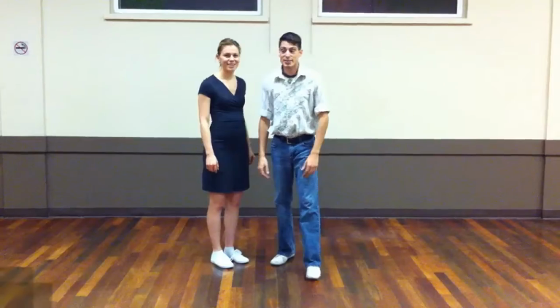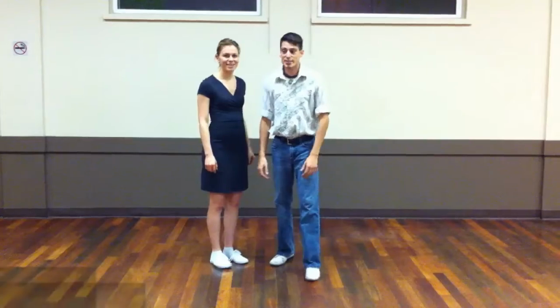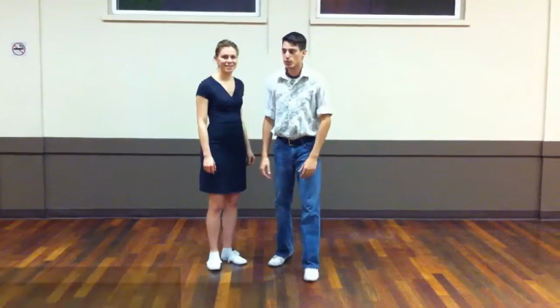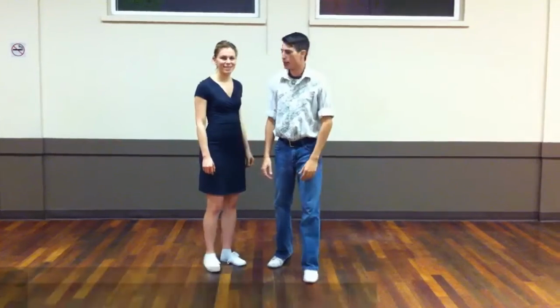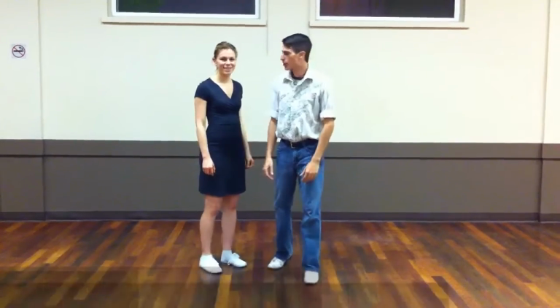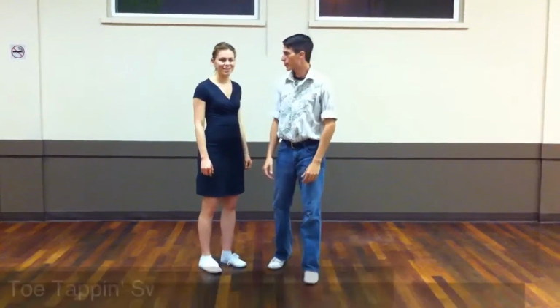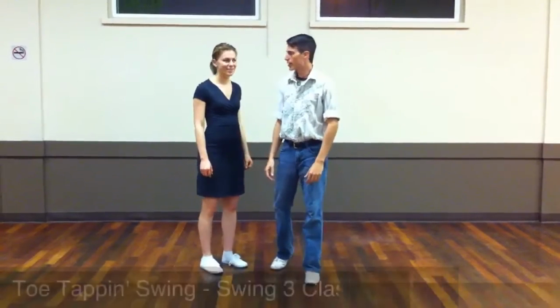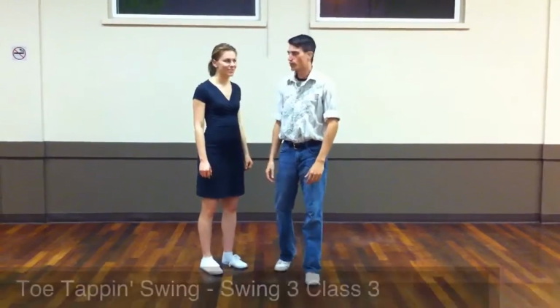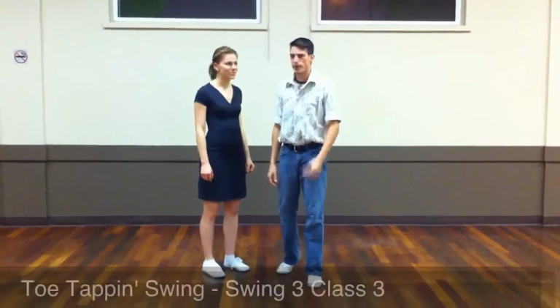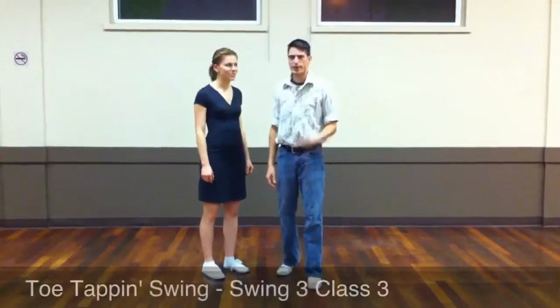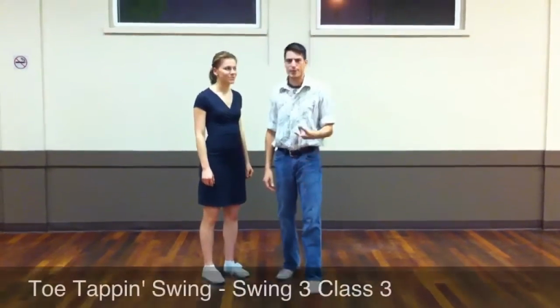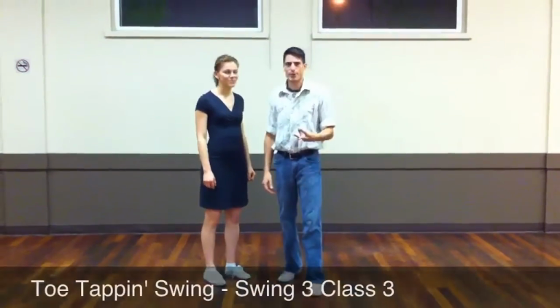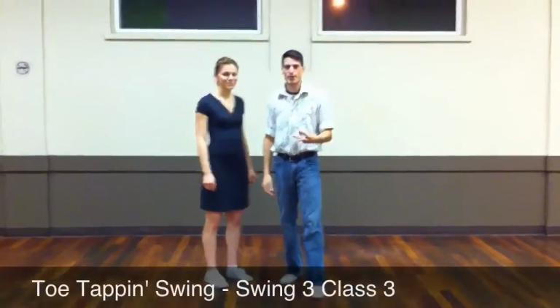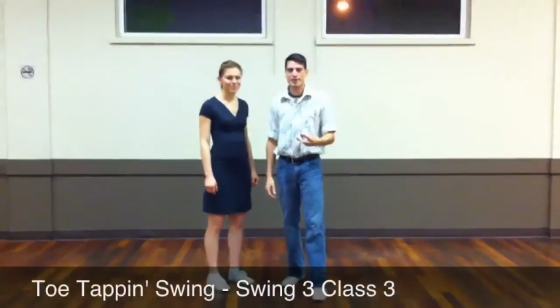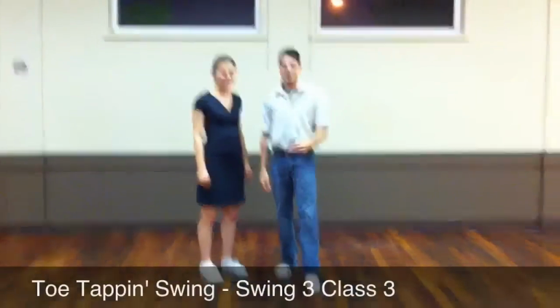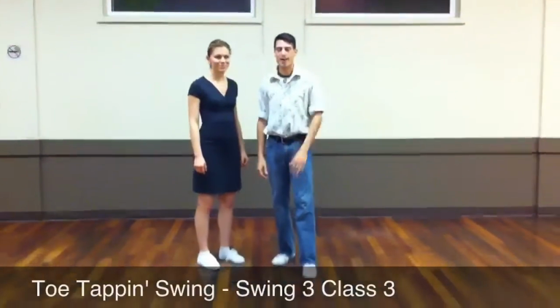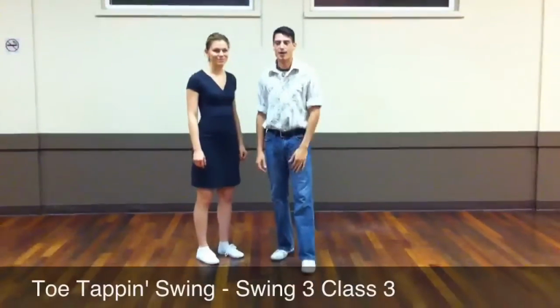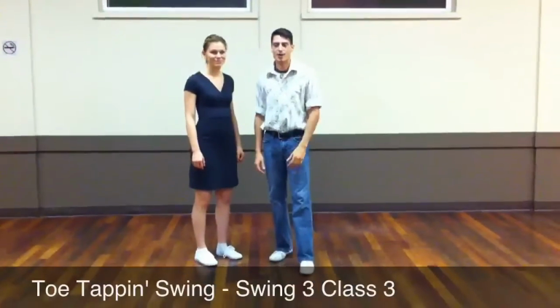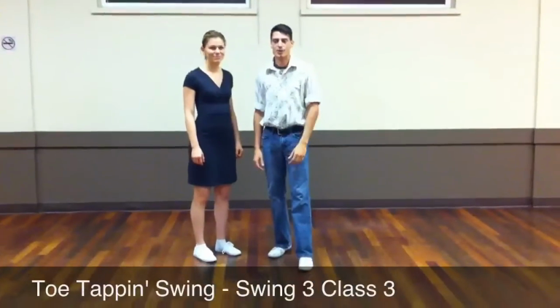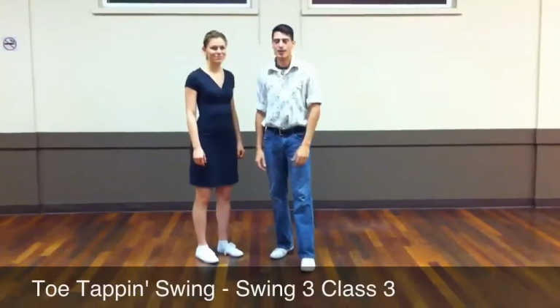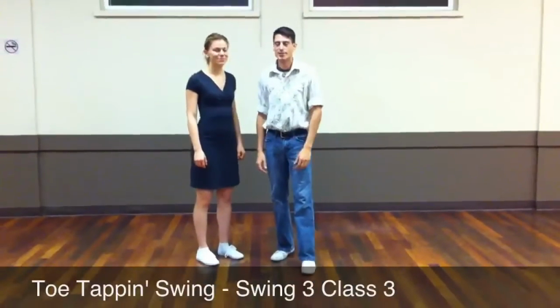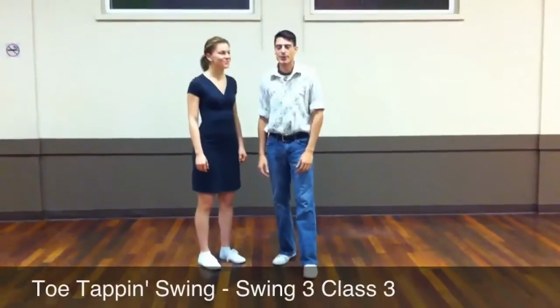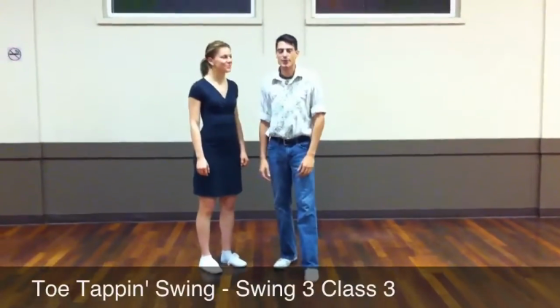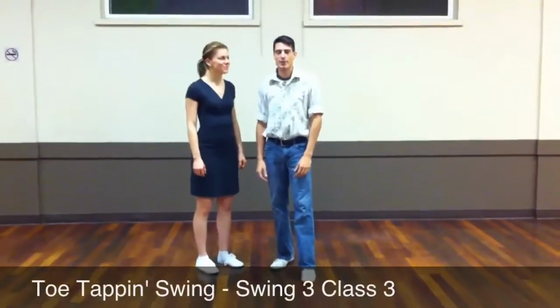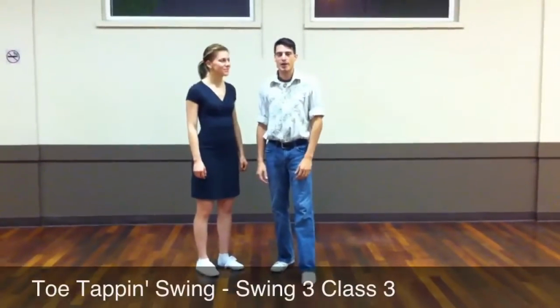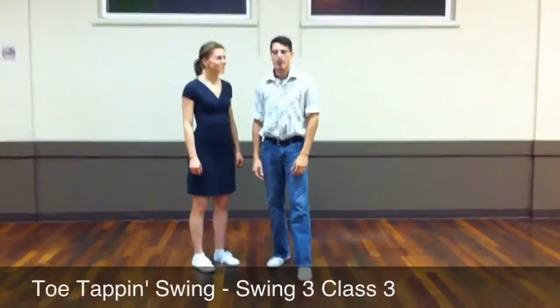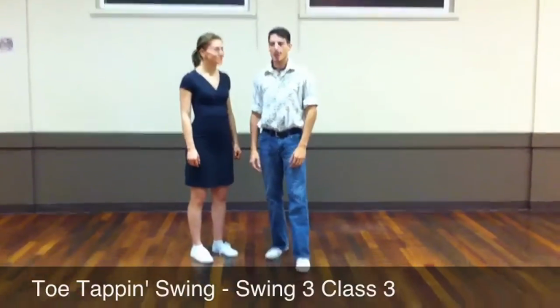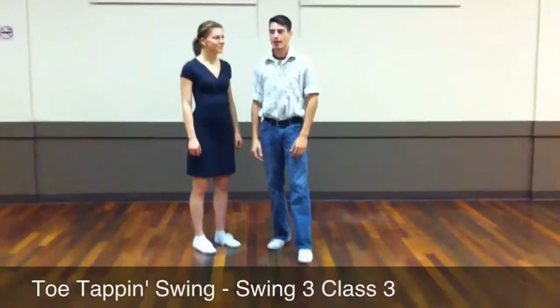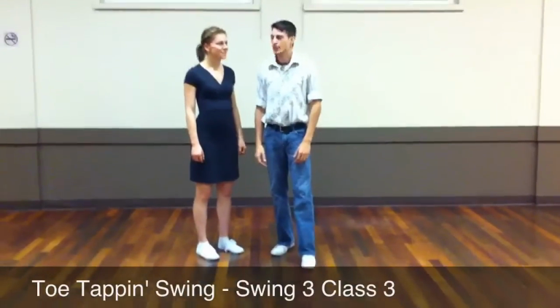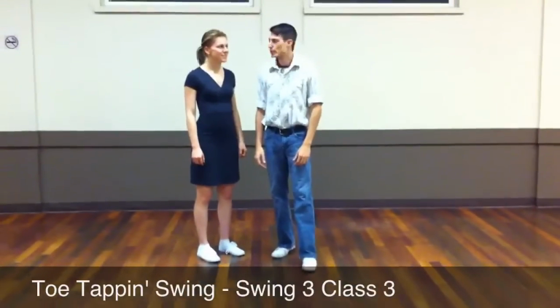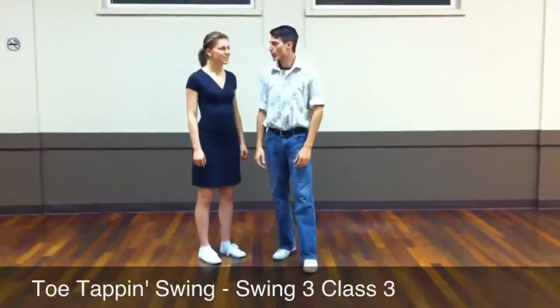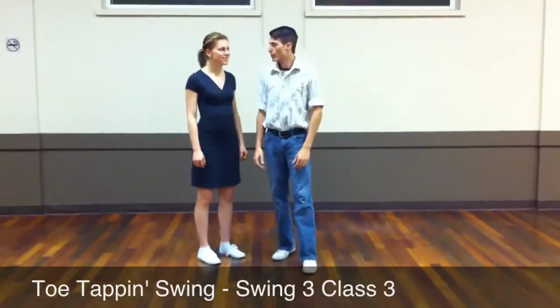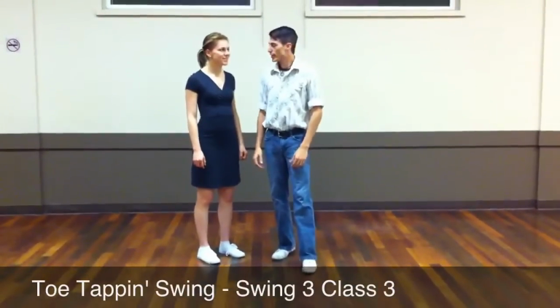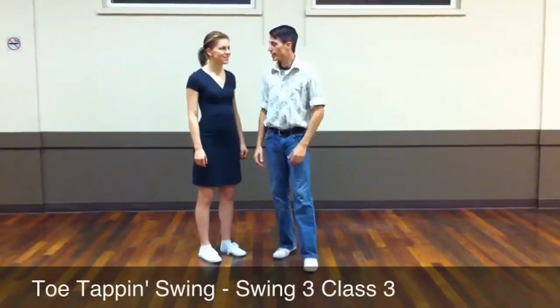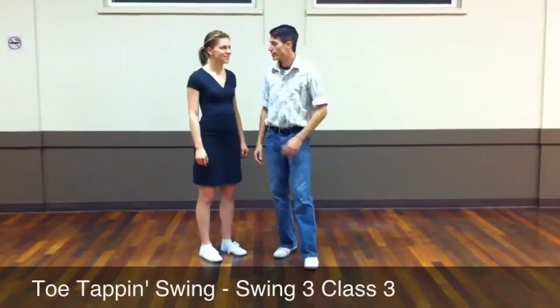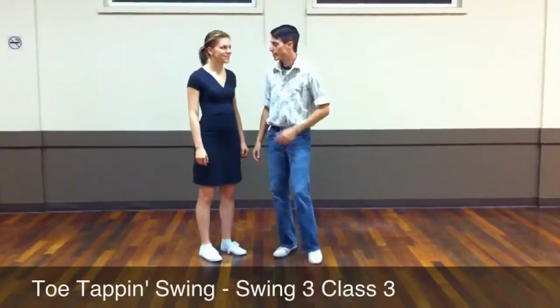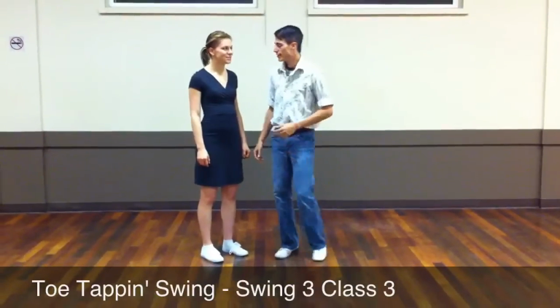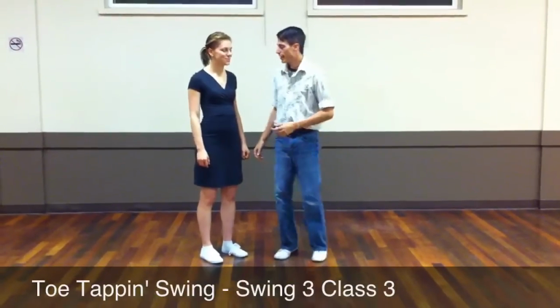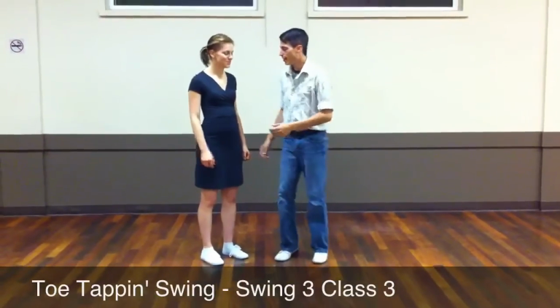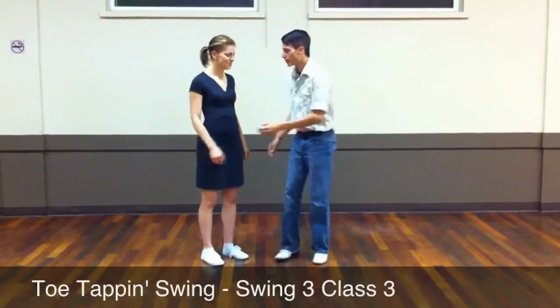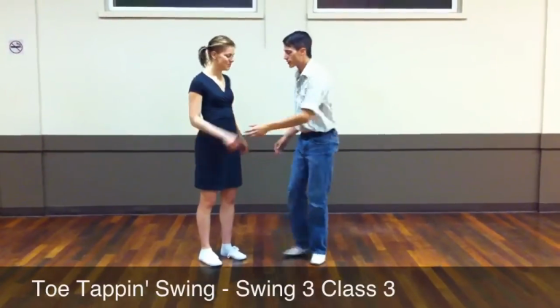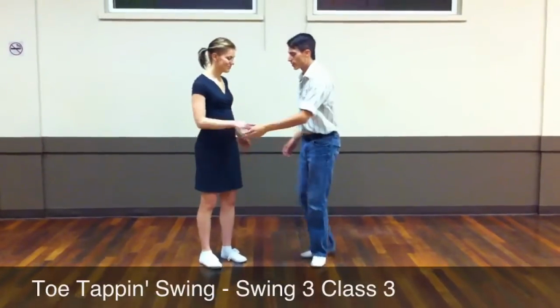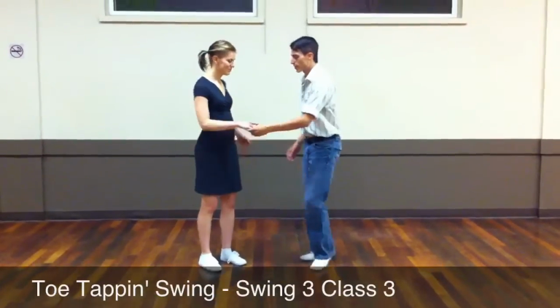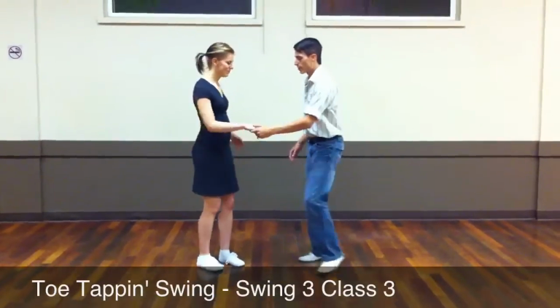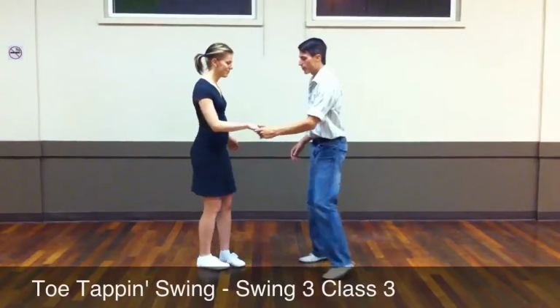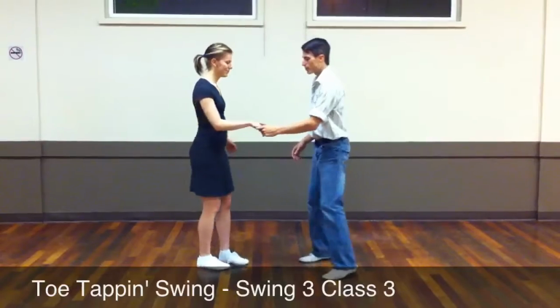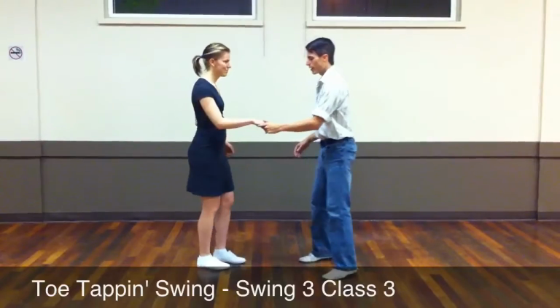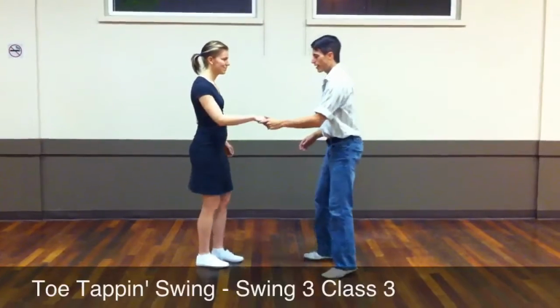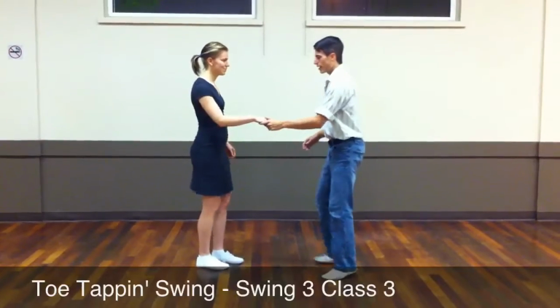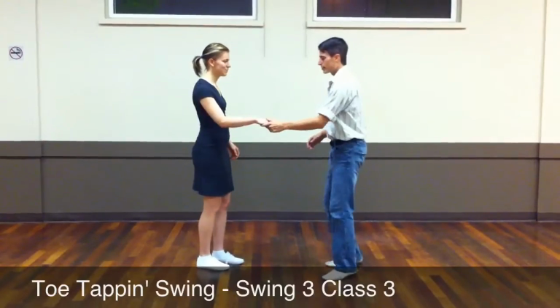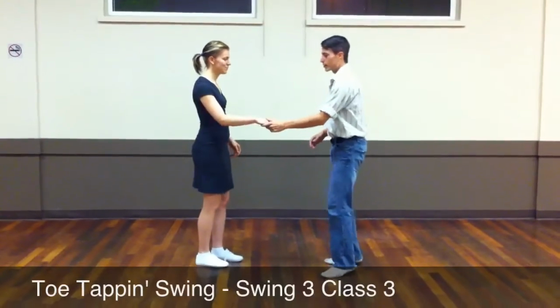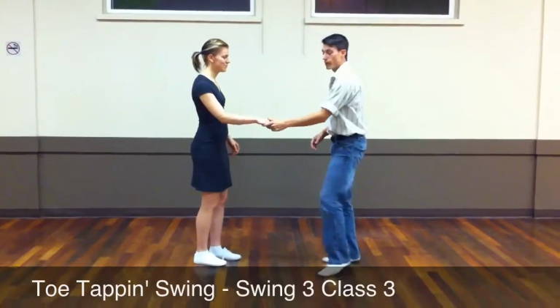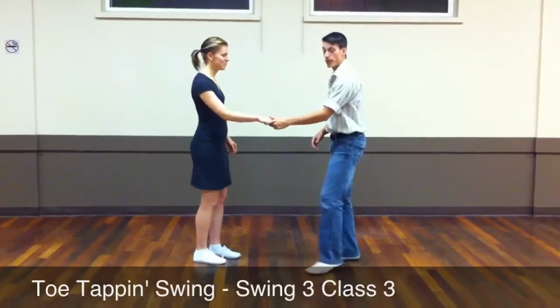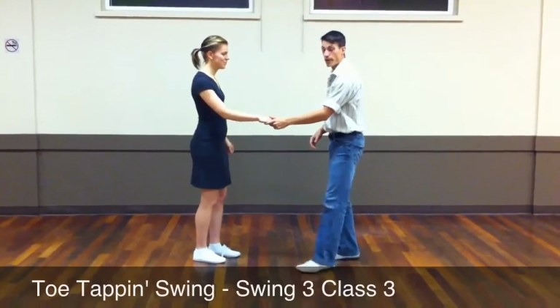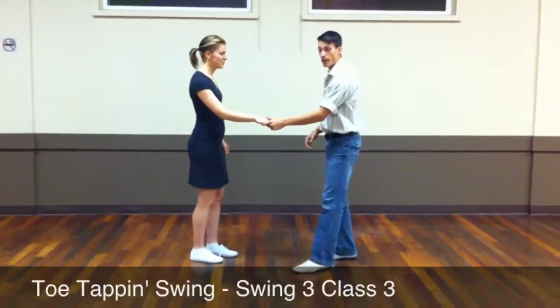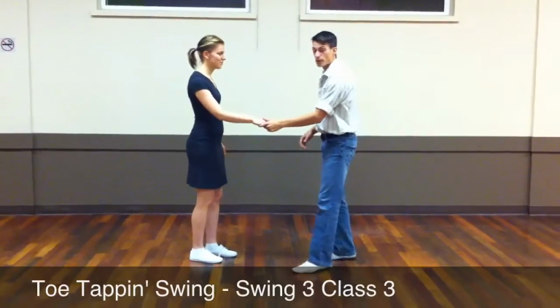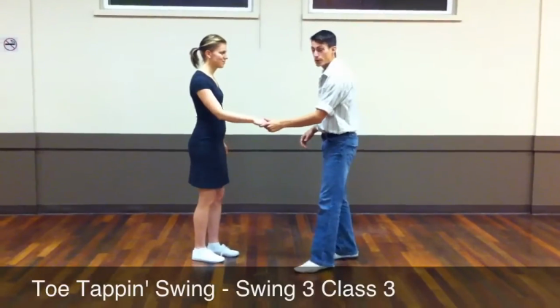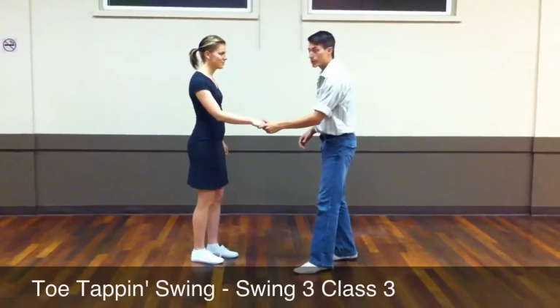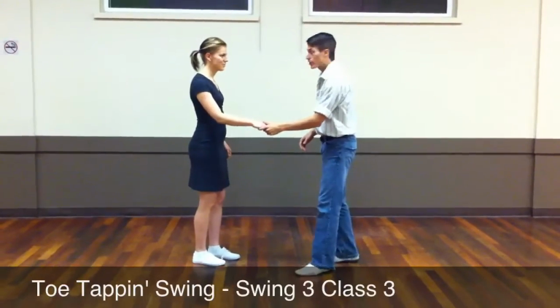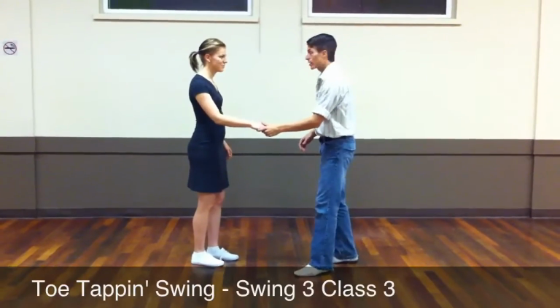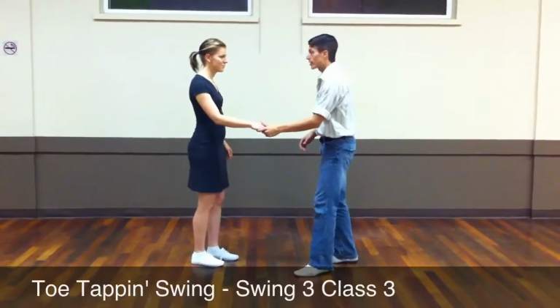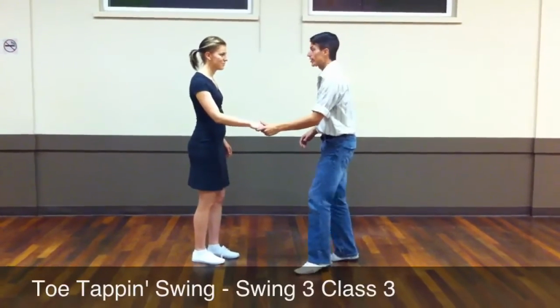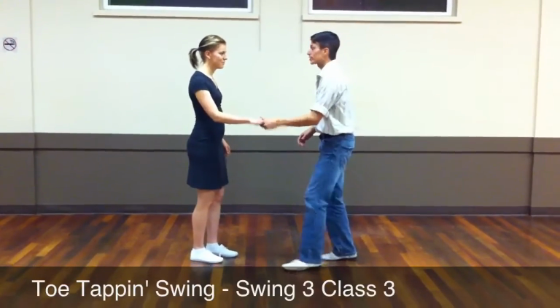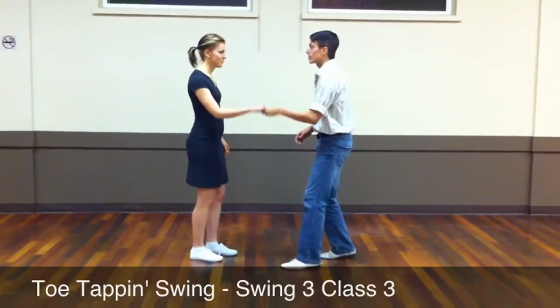This is Swing 3, week 3, or class 3. This is what we did. We started out doing fake outs, which look like this.